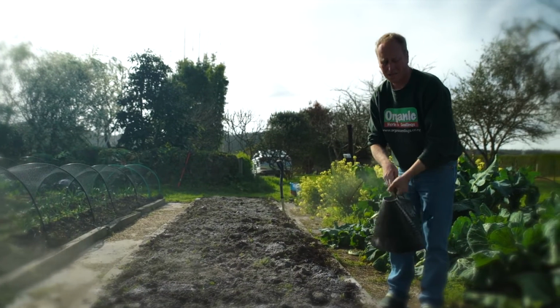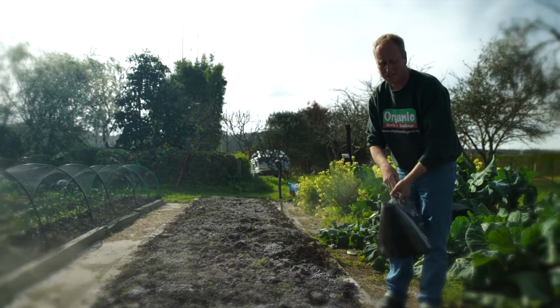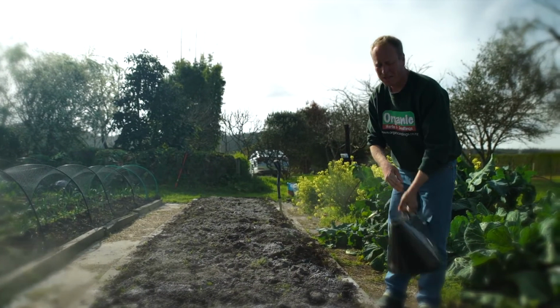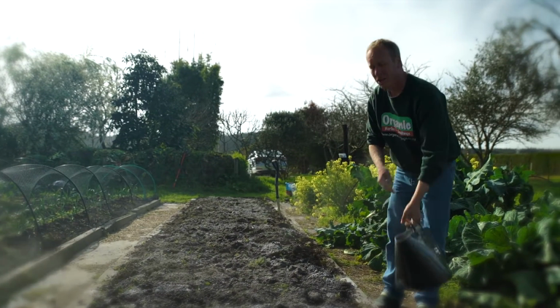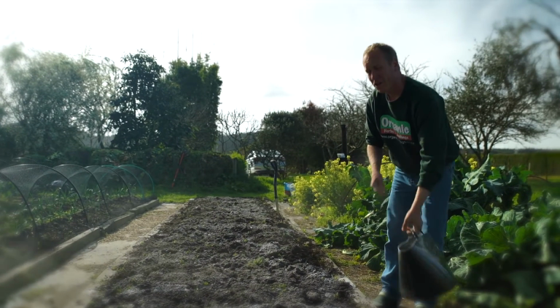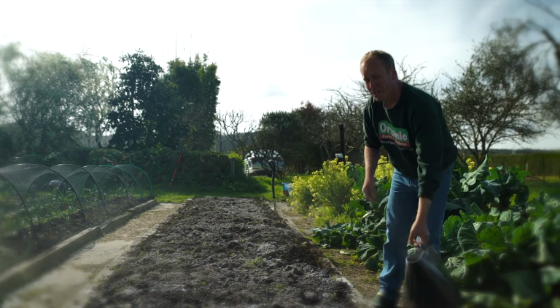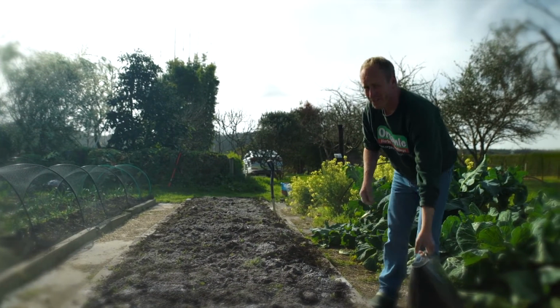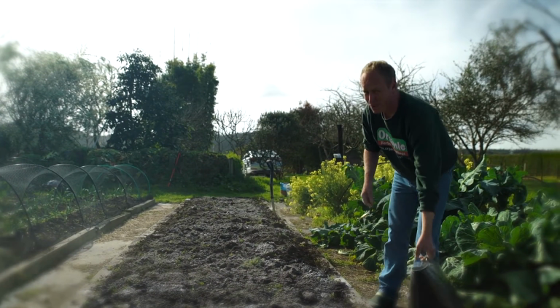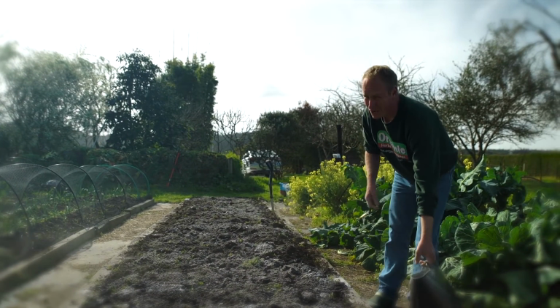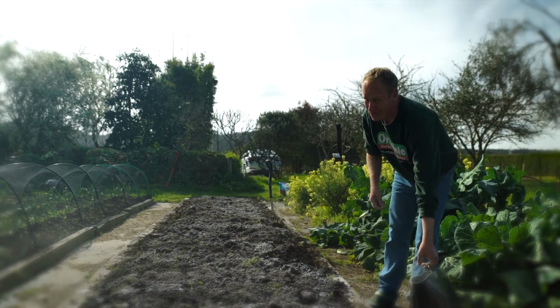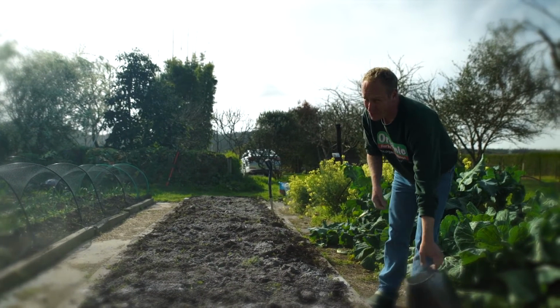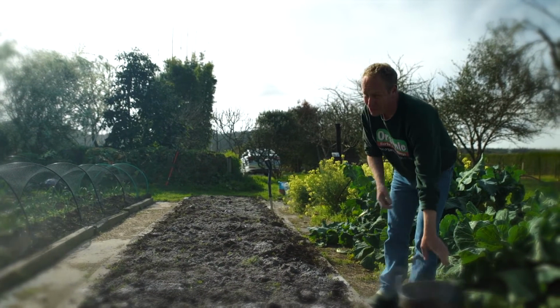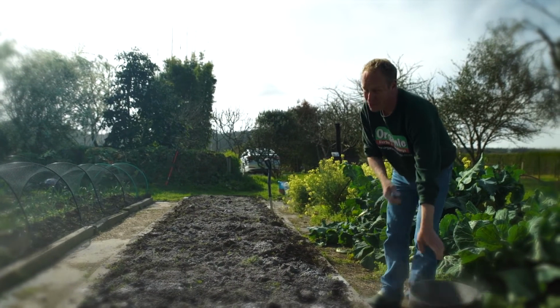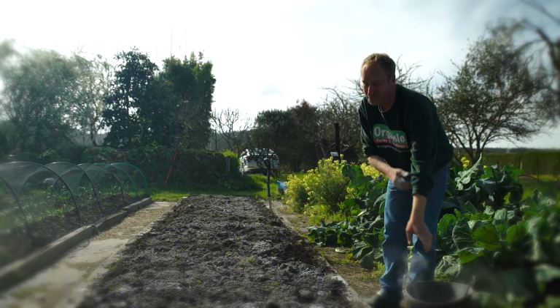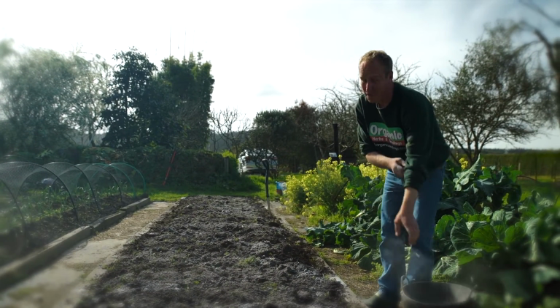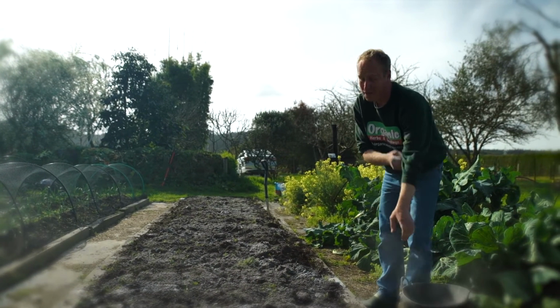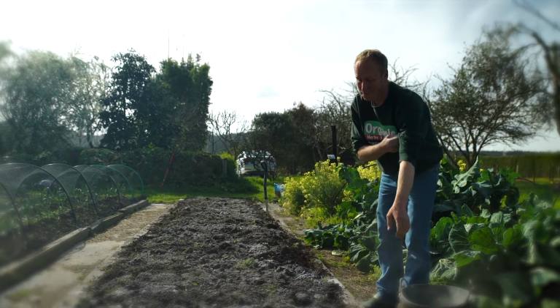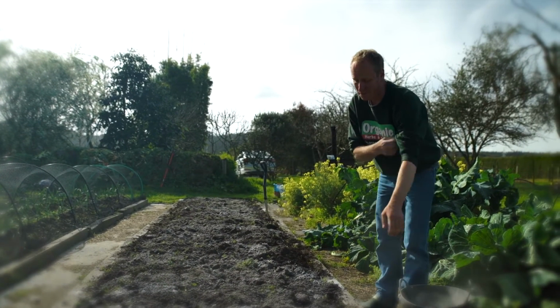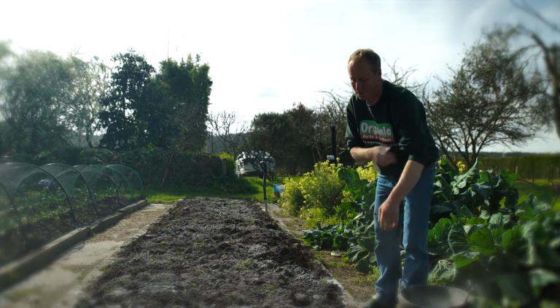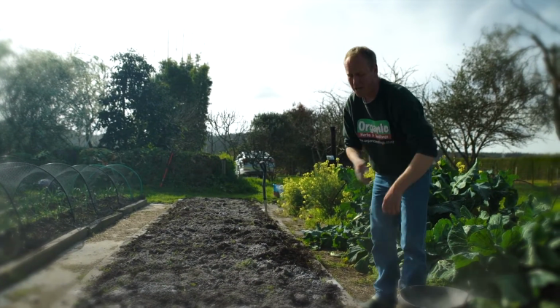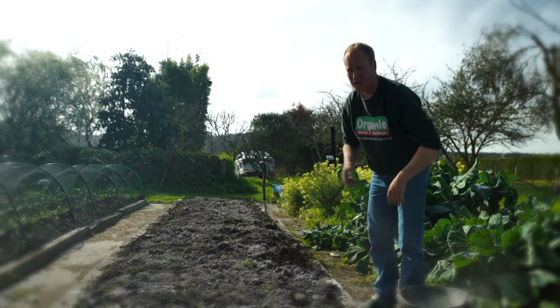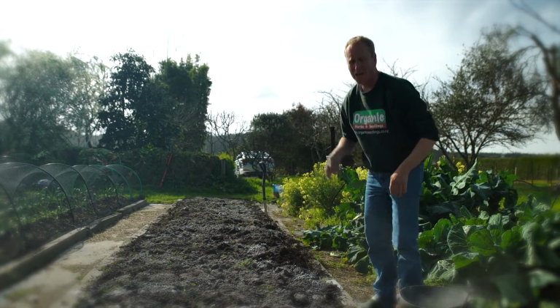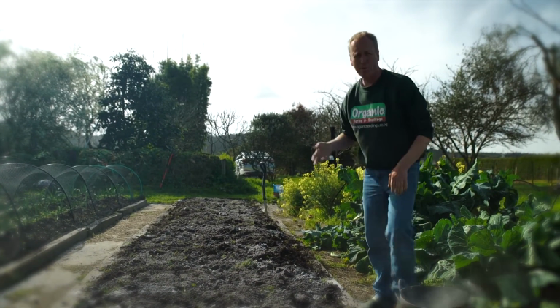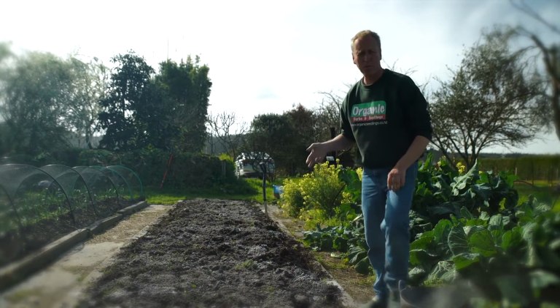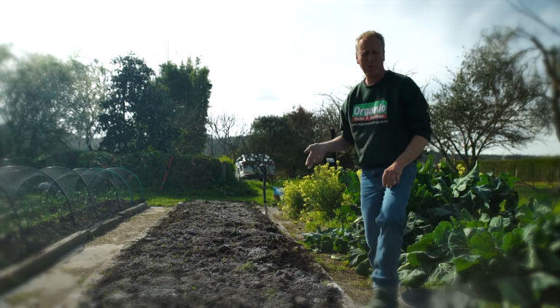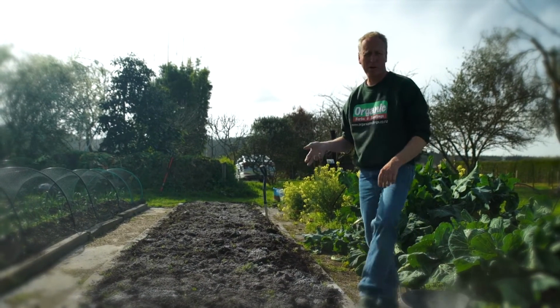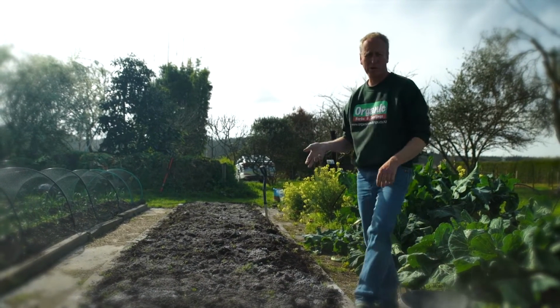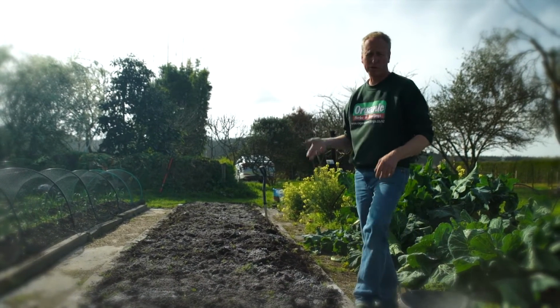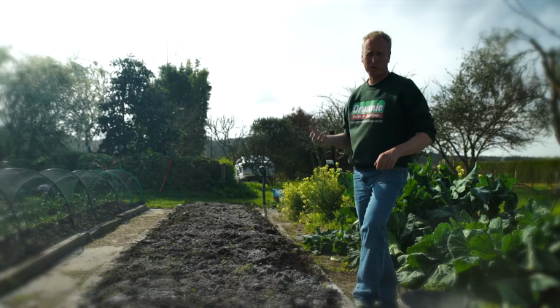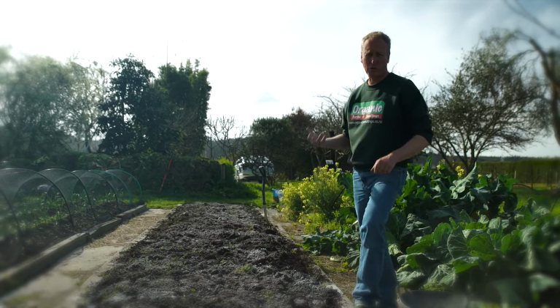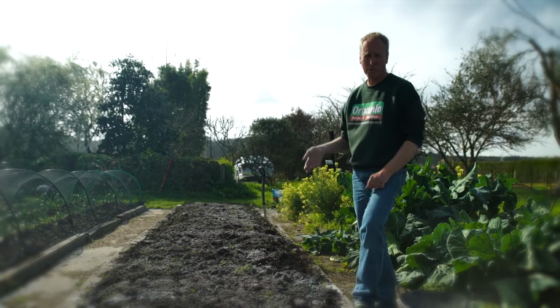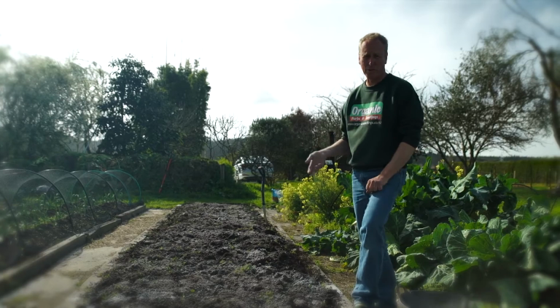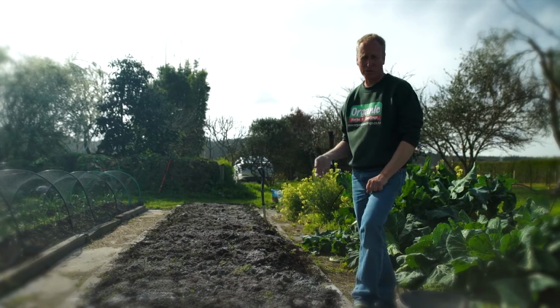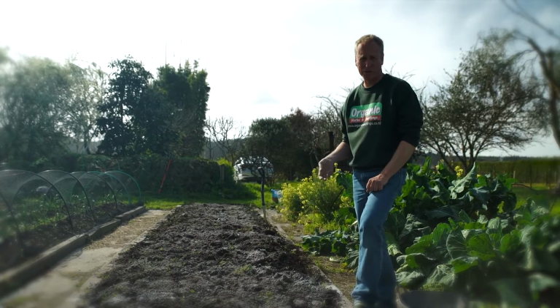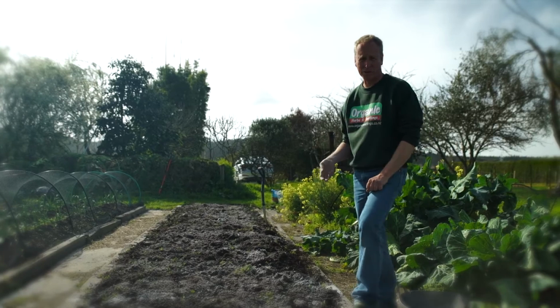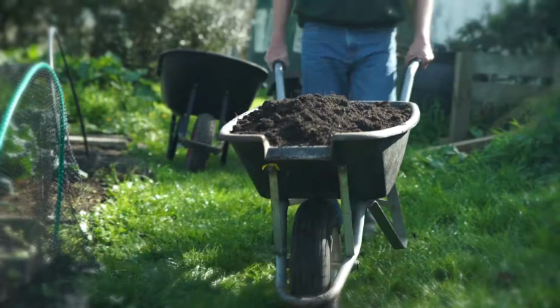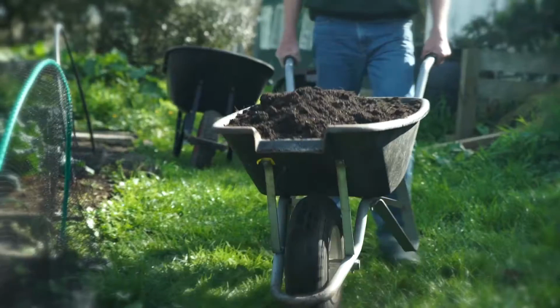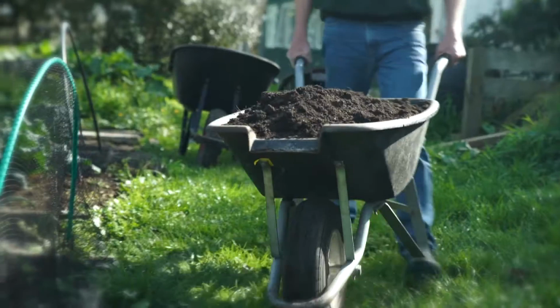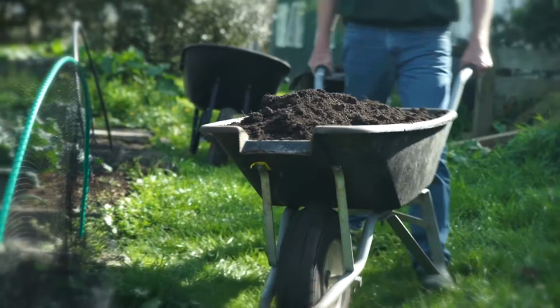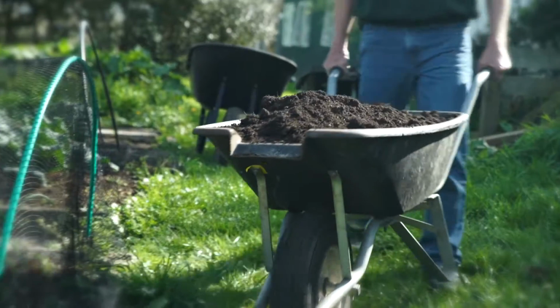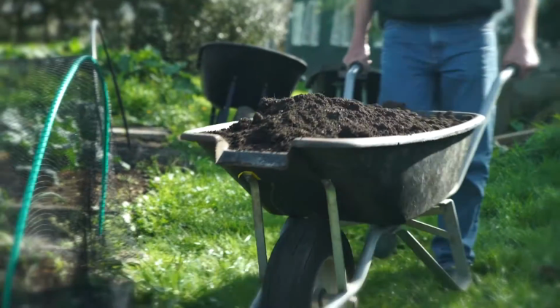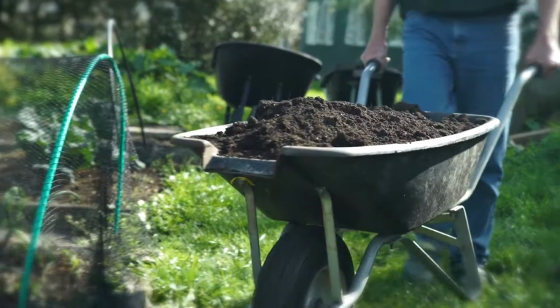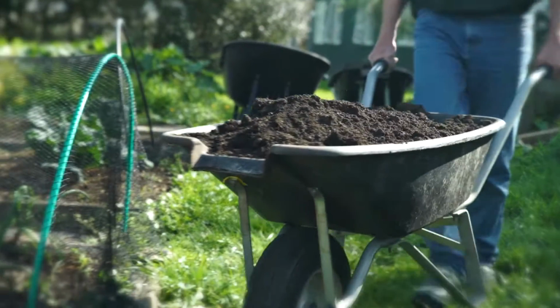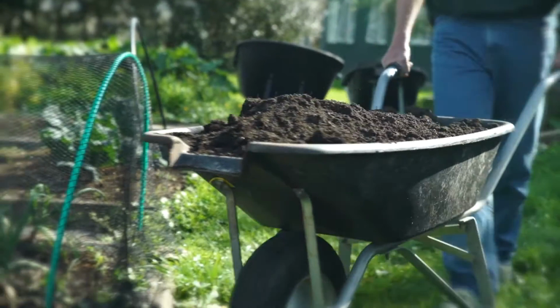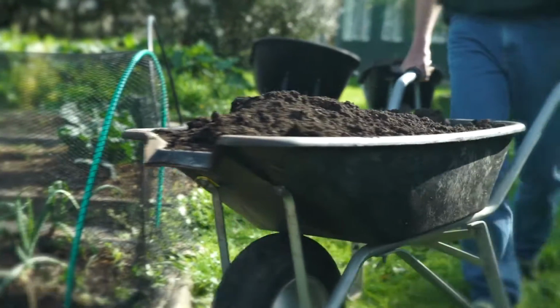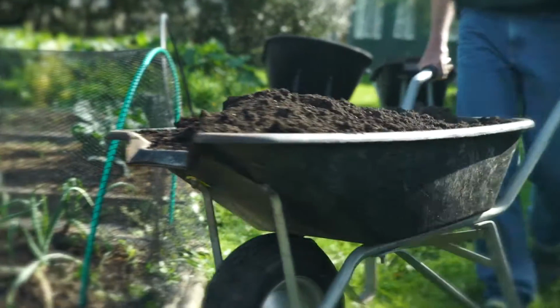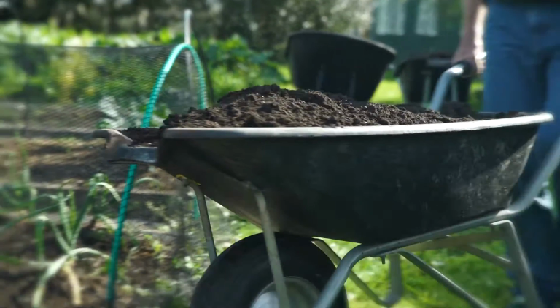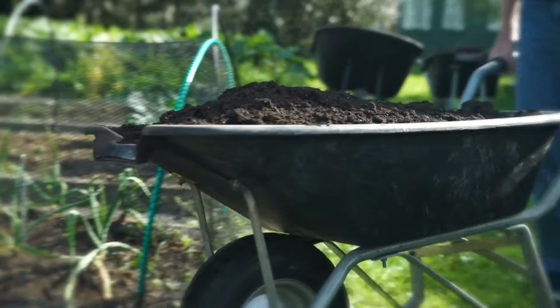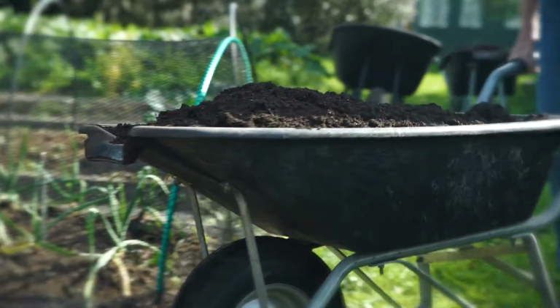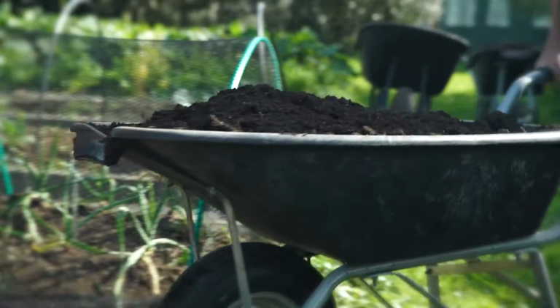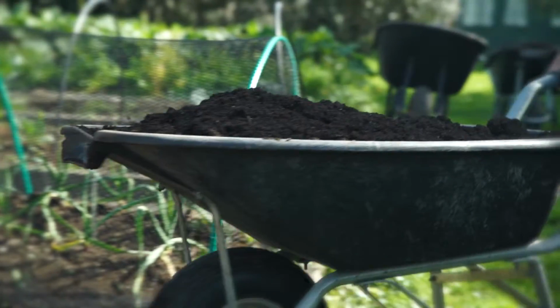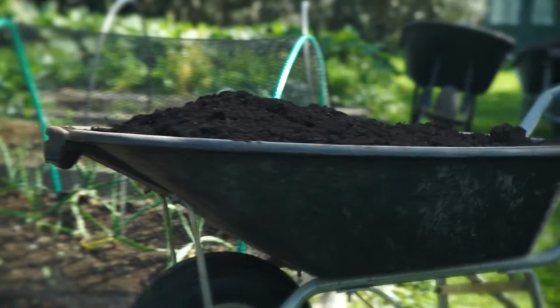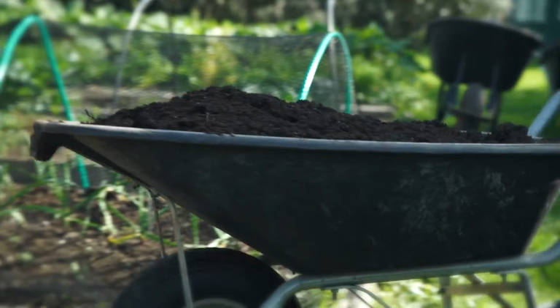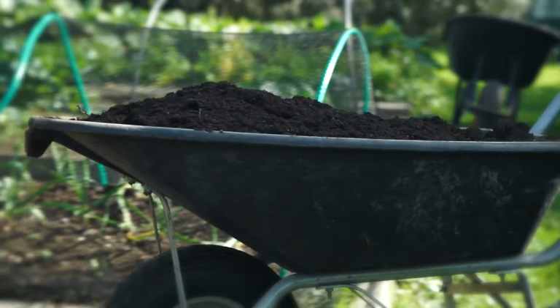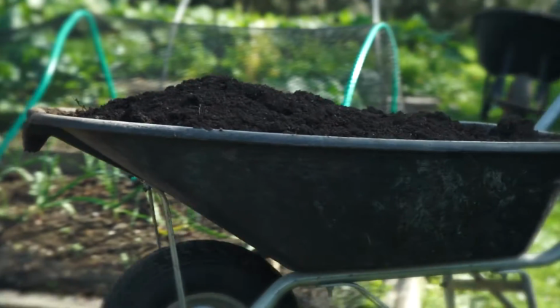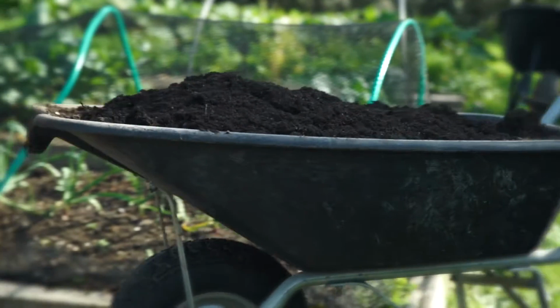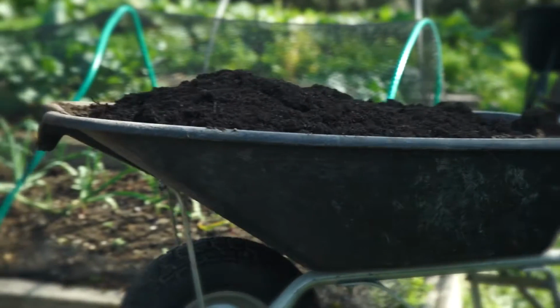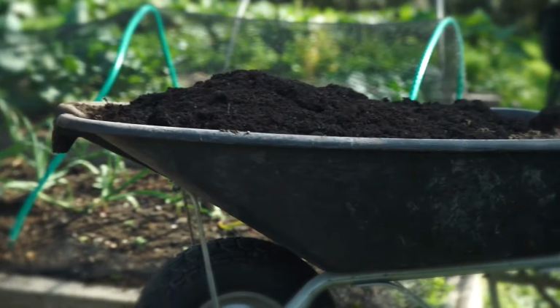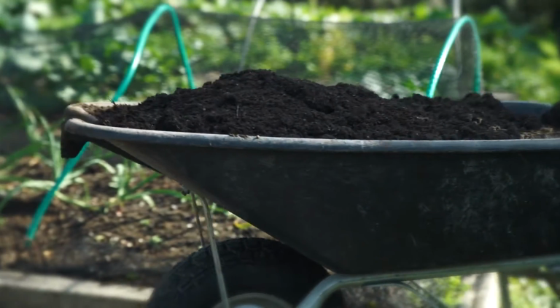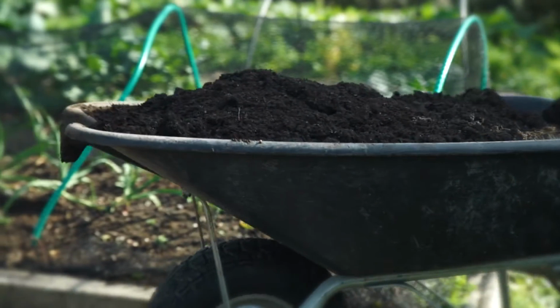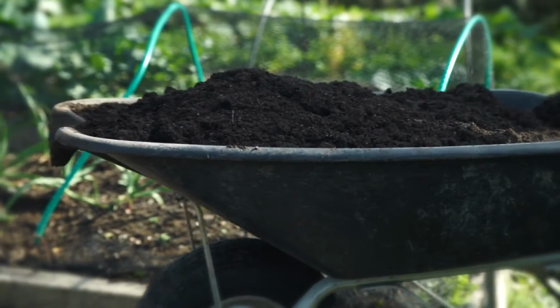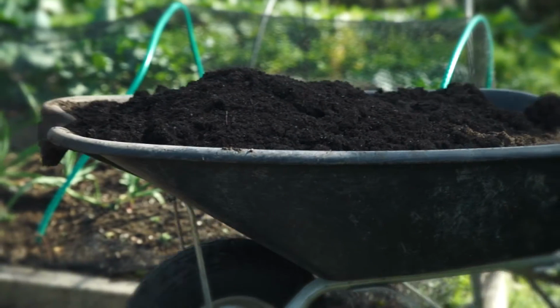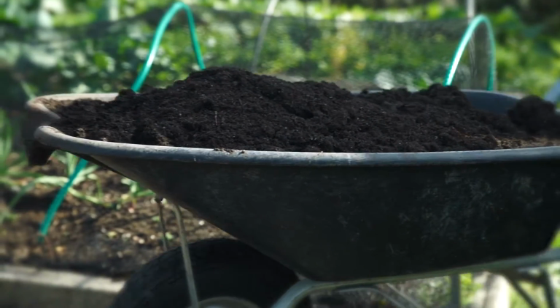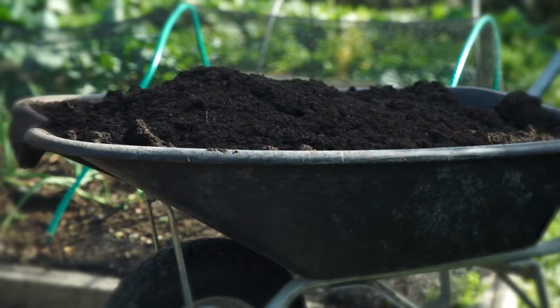The other things I'm going to add to this bed are a couple of barrels of compost. We need the carbon to go back into the soil after winter.